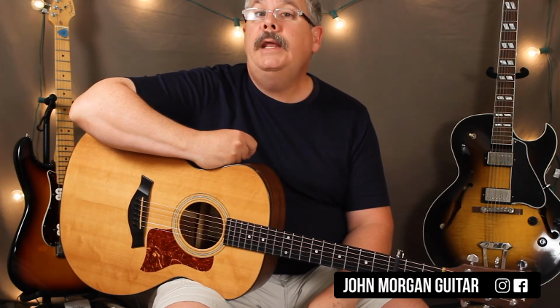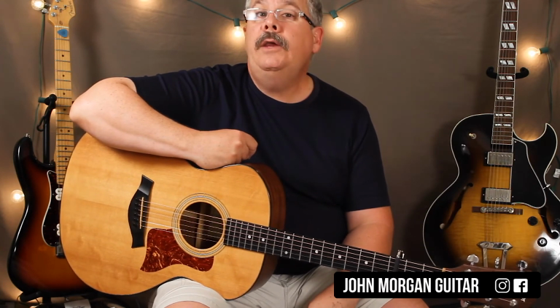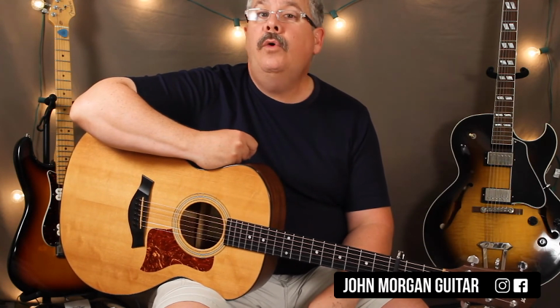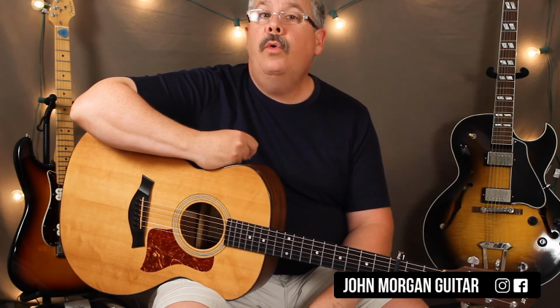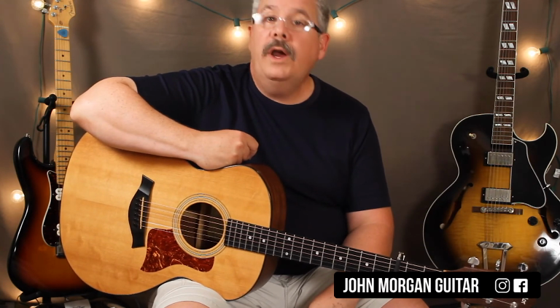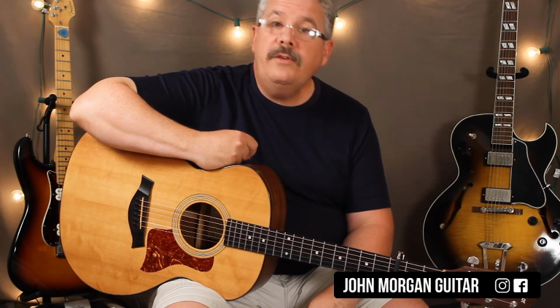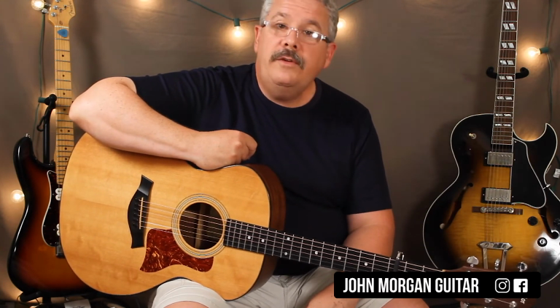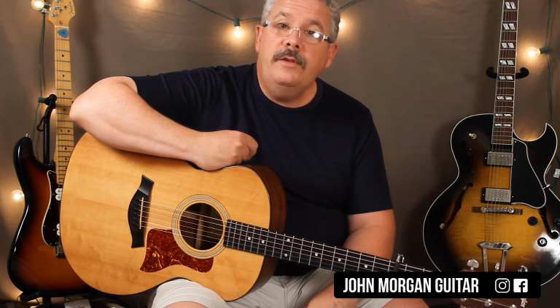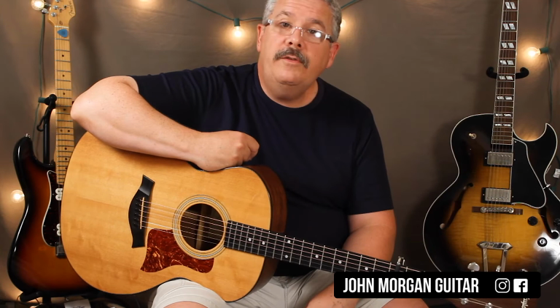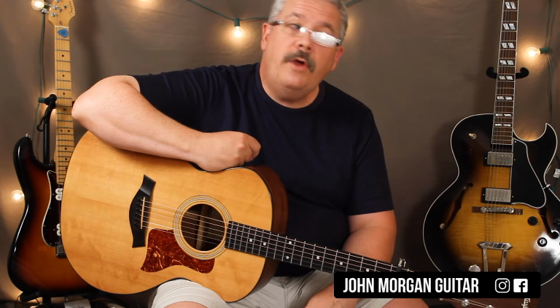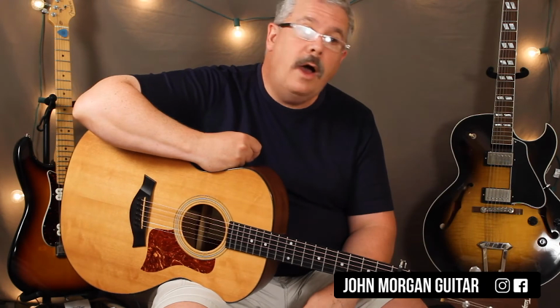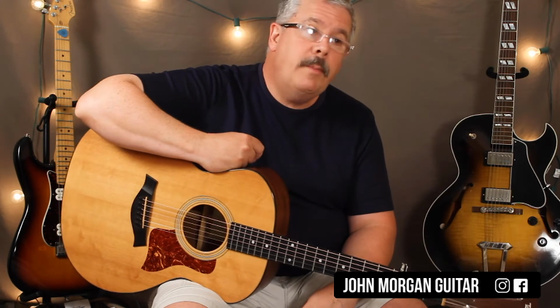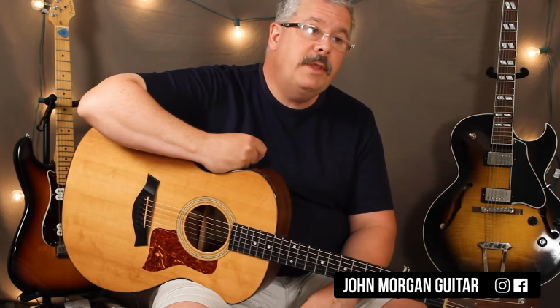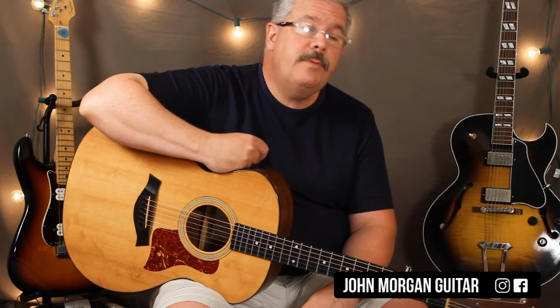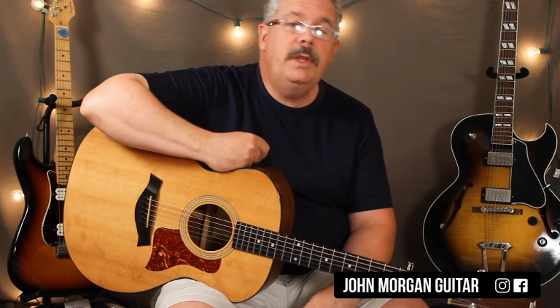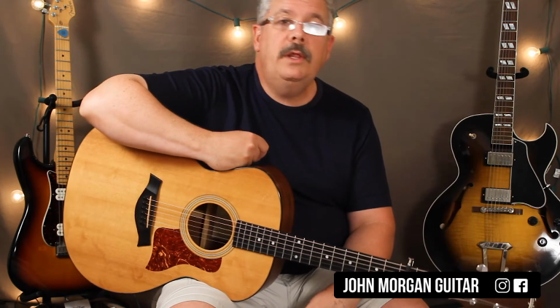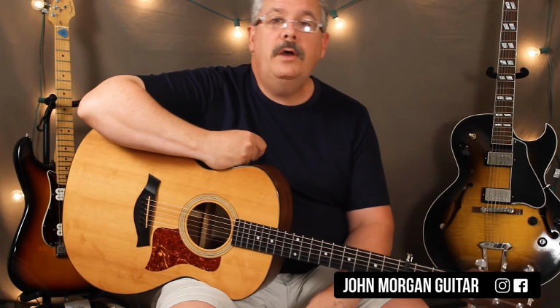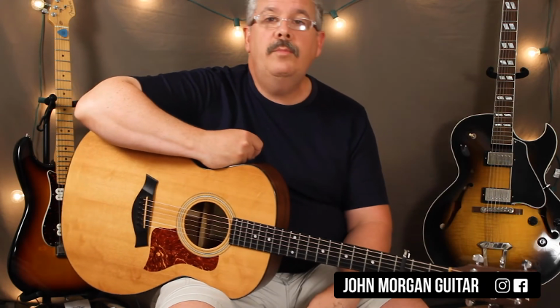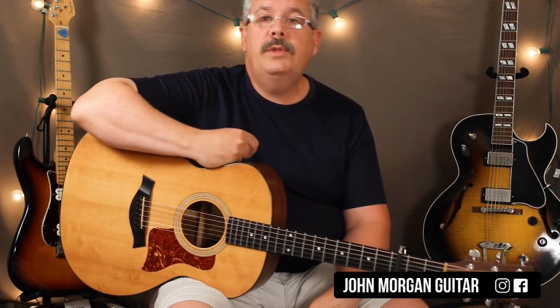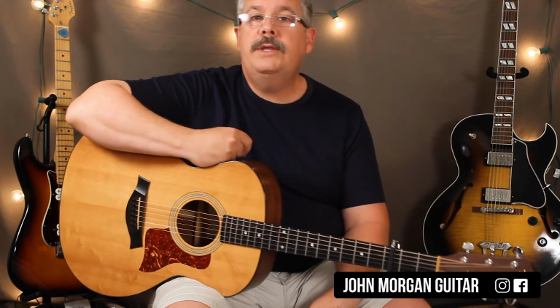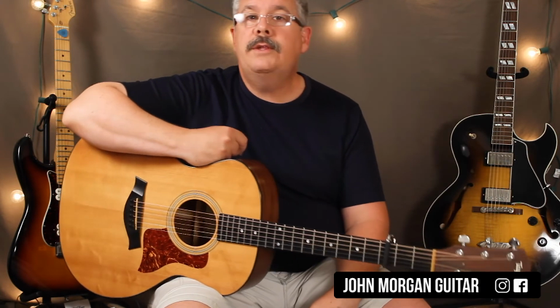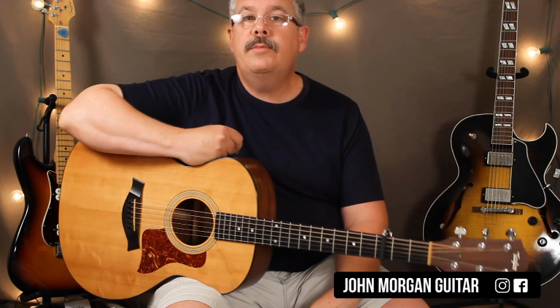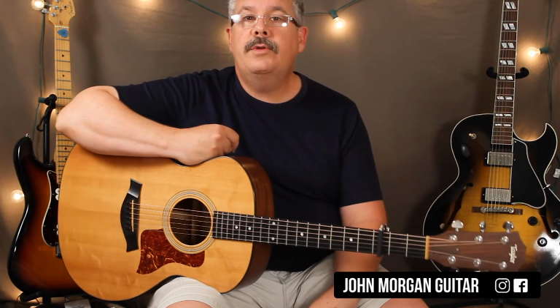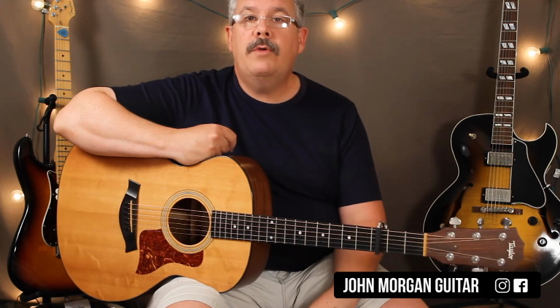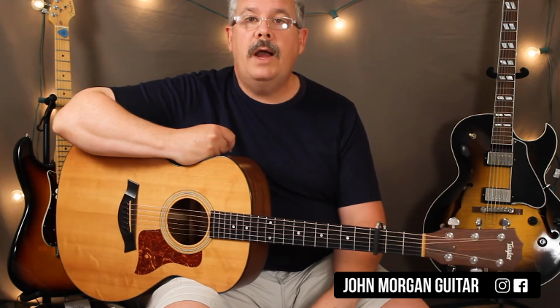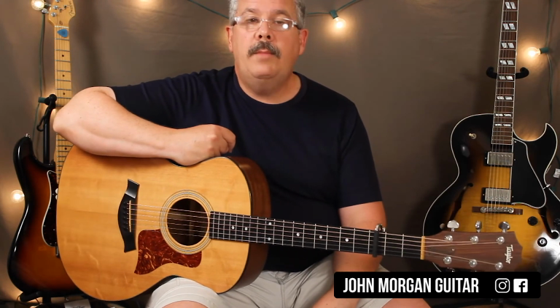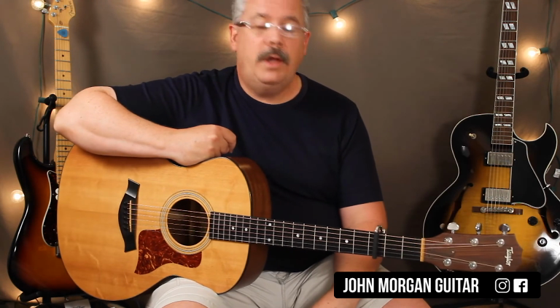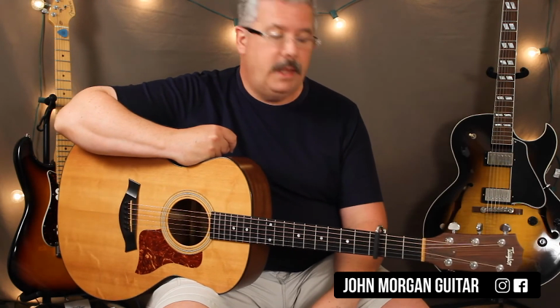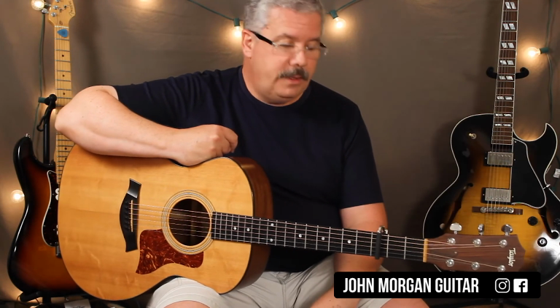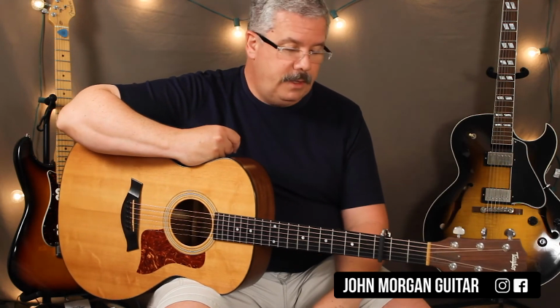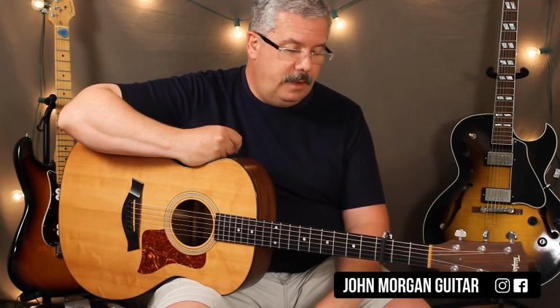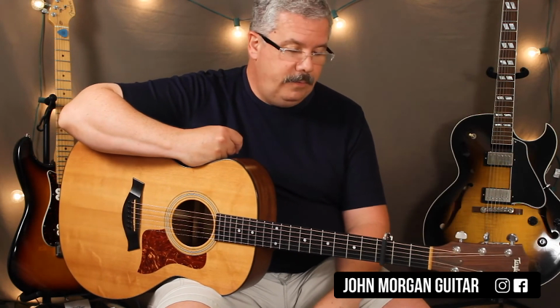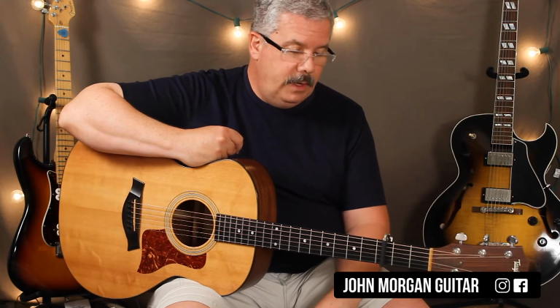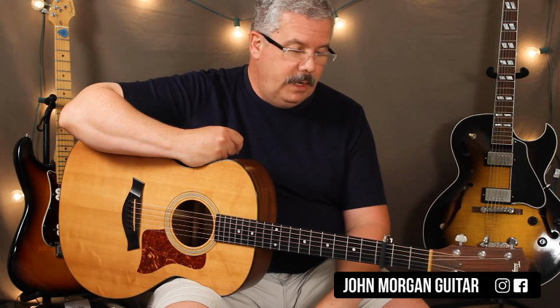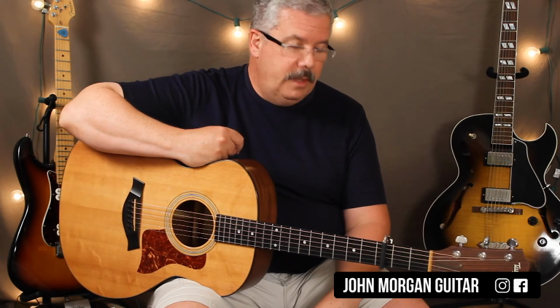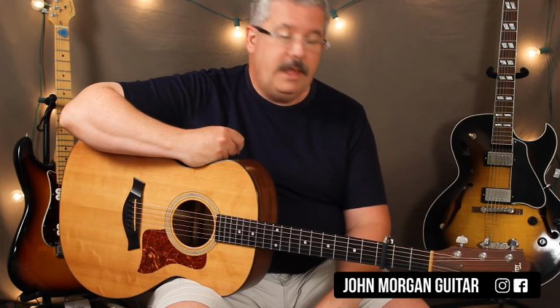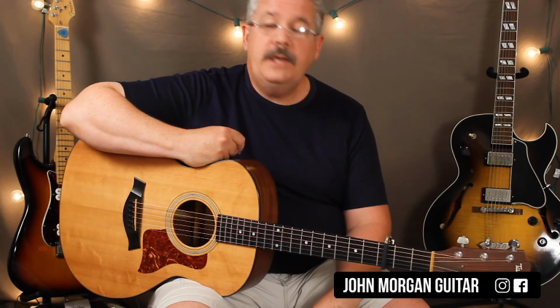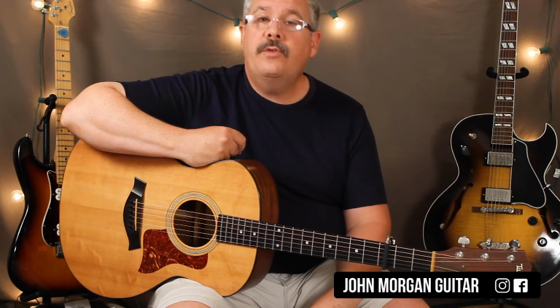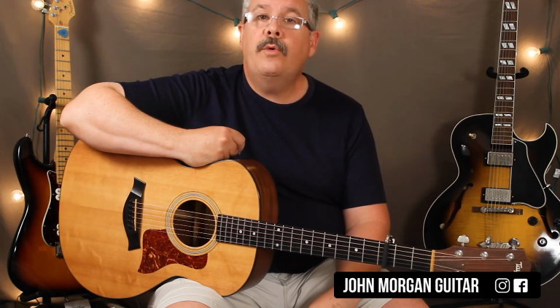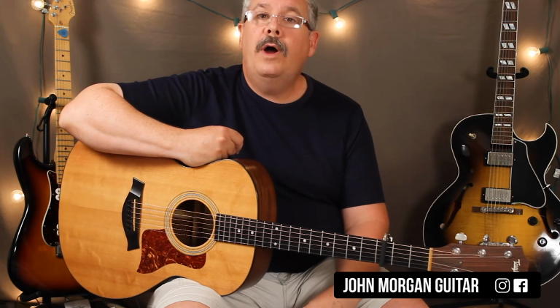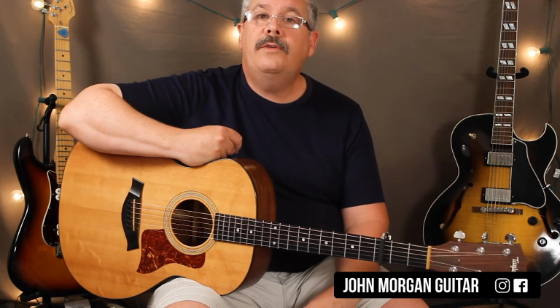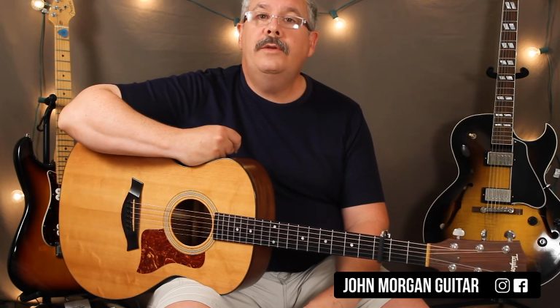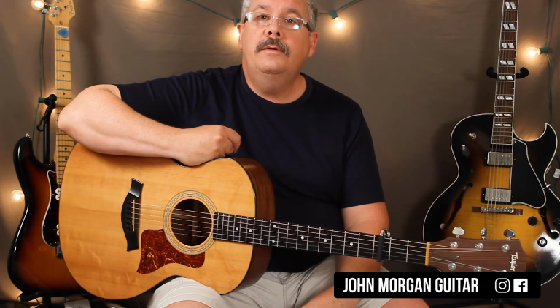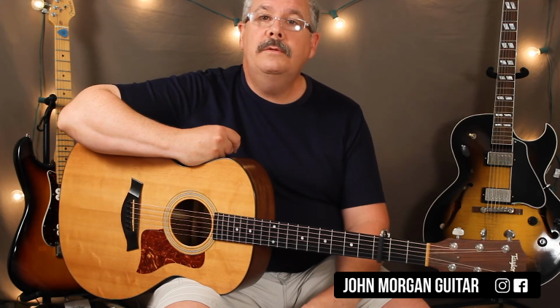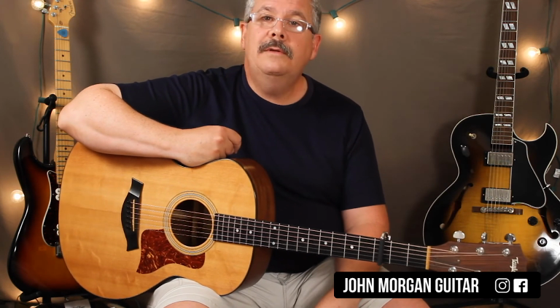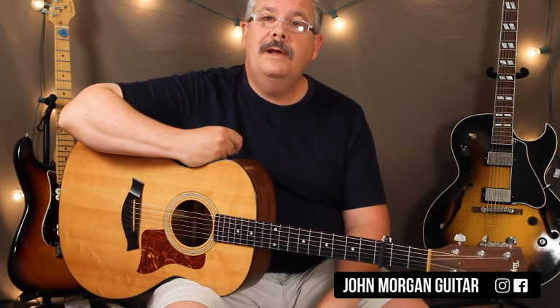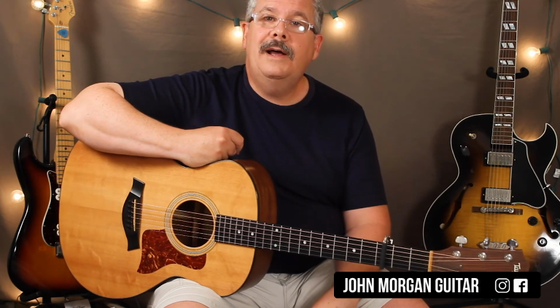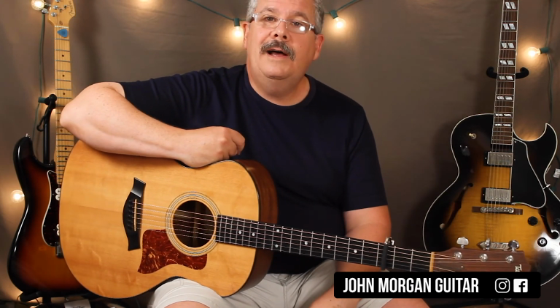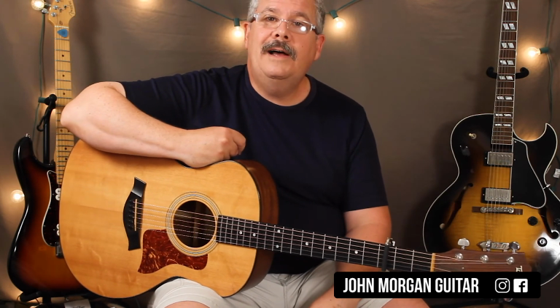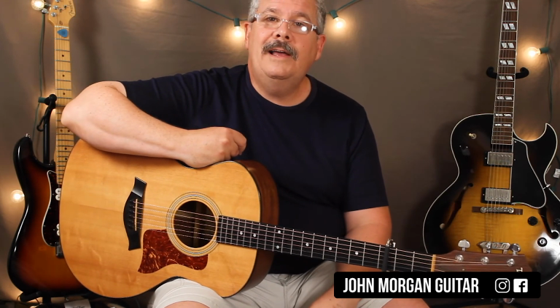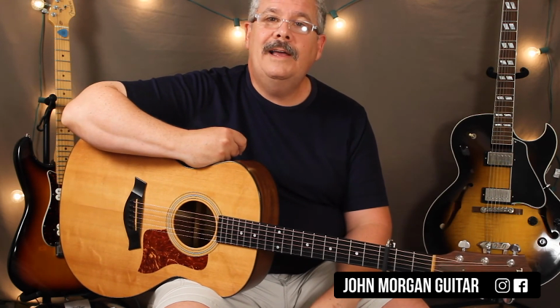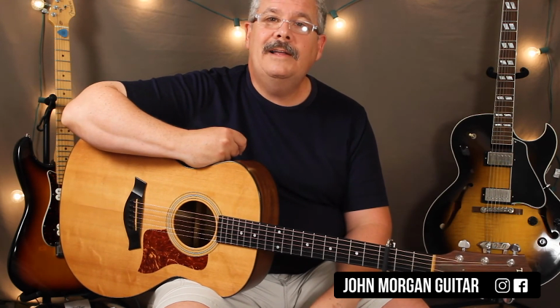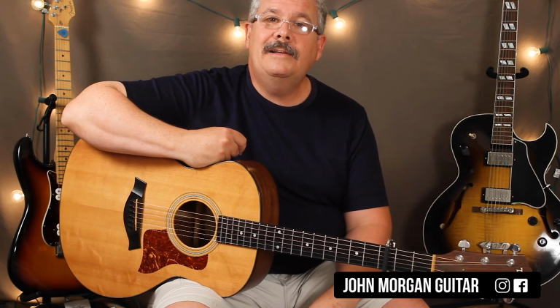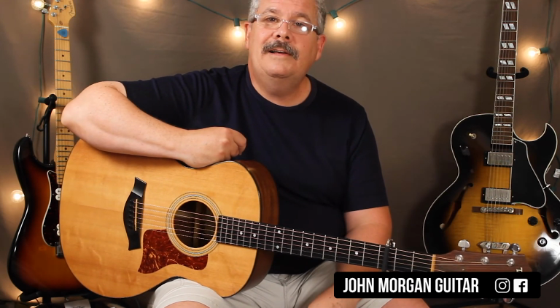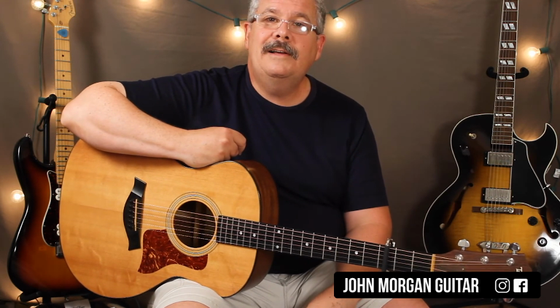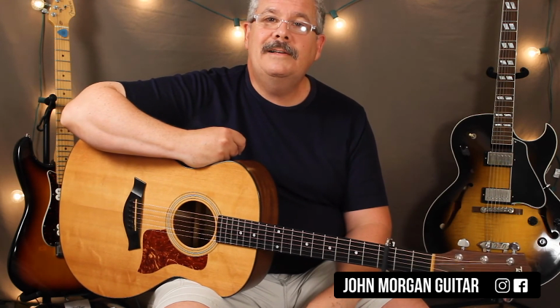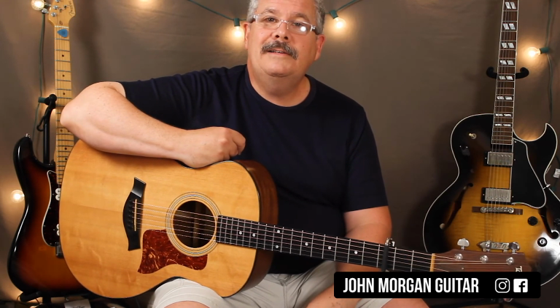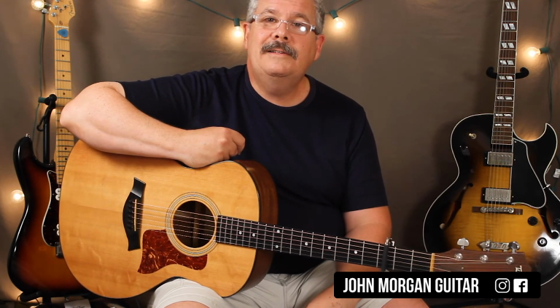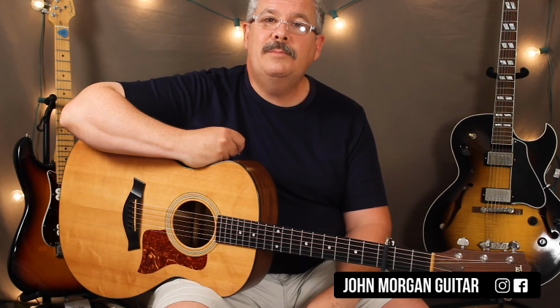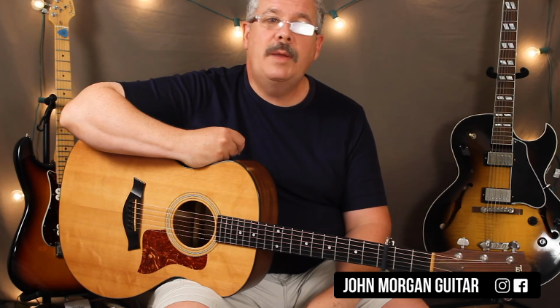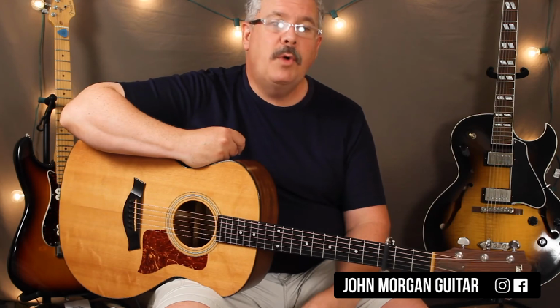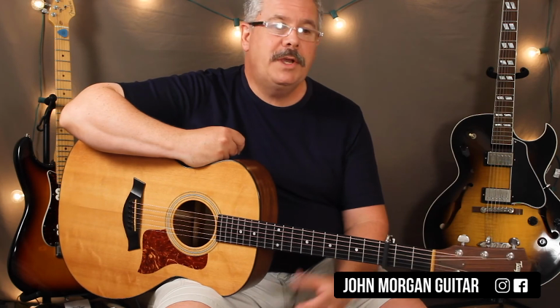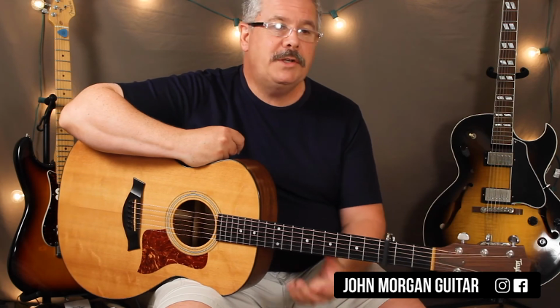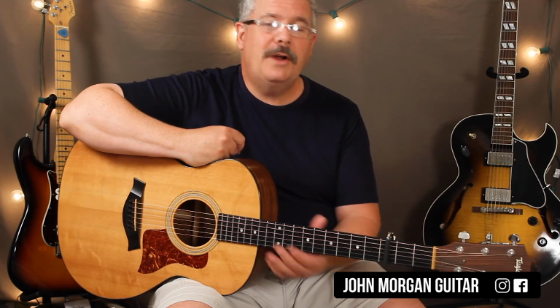Any questions, comments below. Please subscribe, all that stuff. Thanks for watching, and play more guitar.